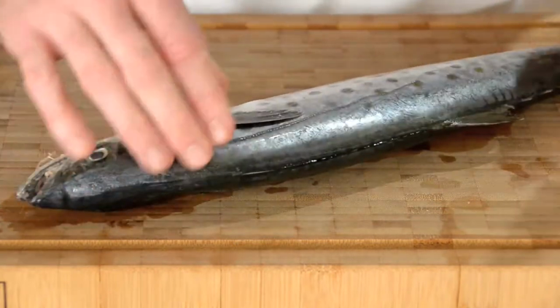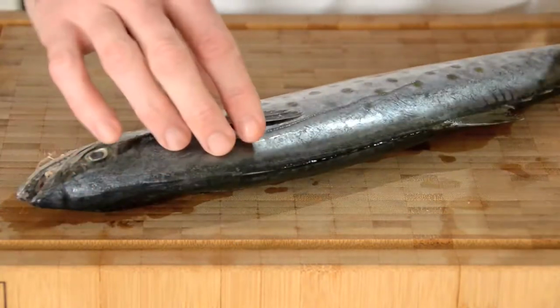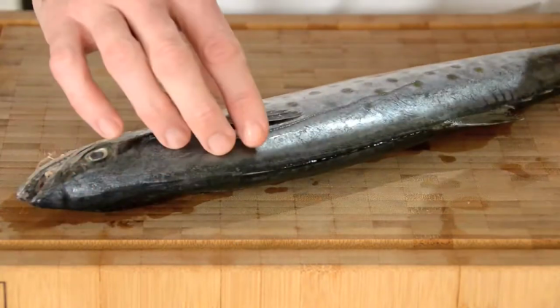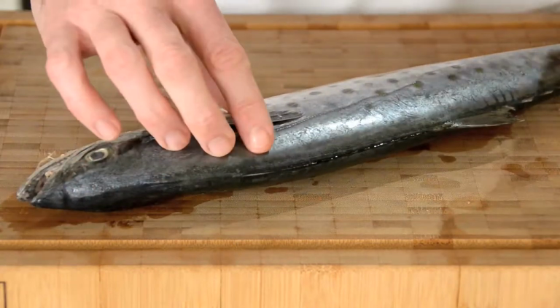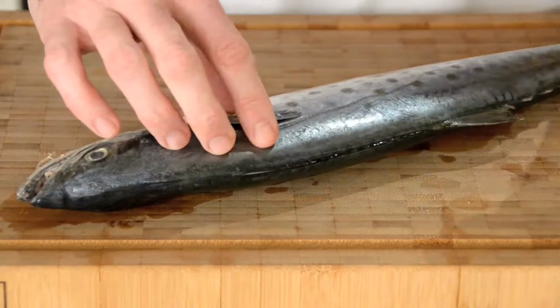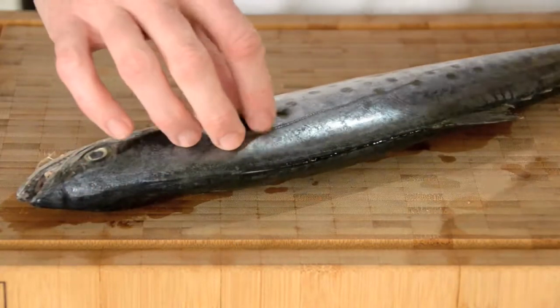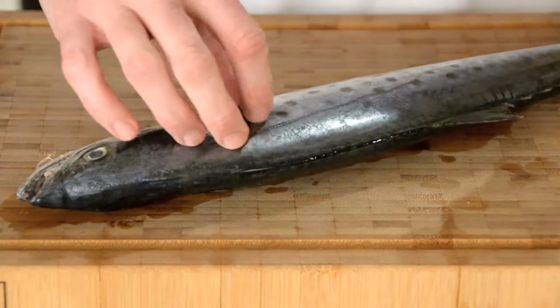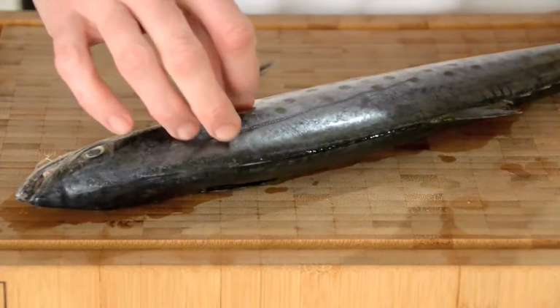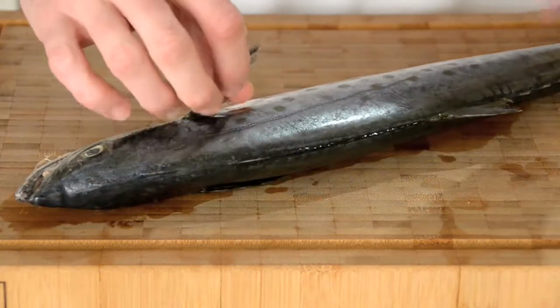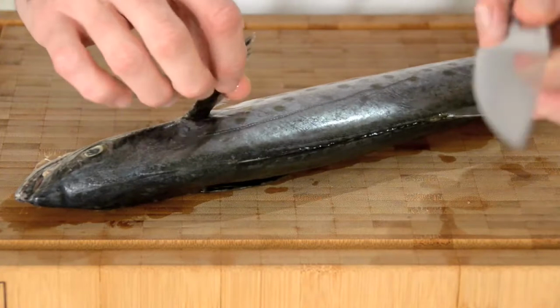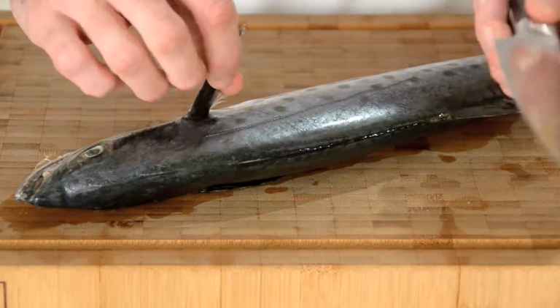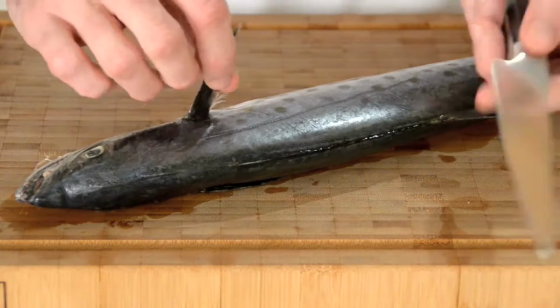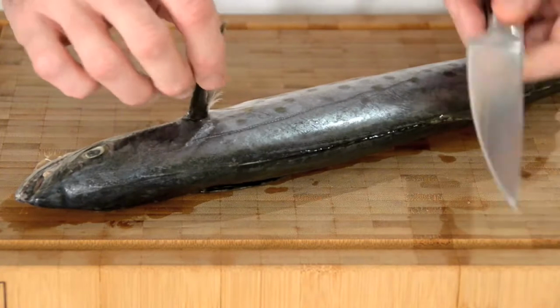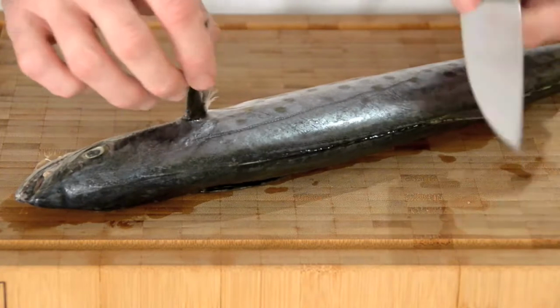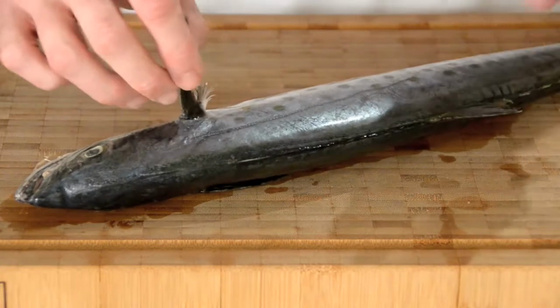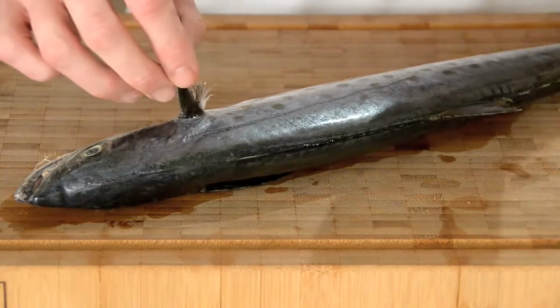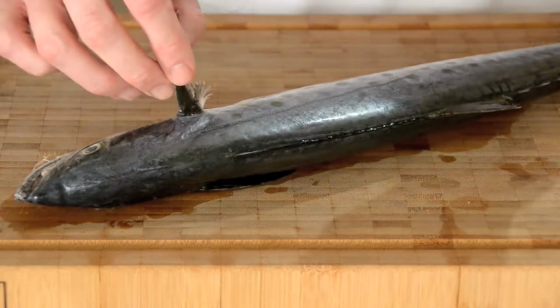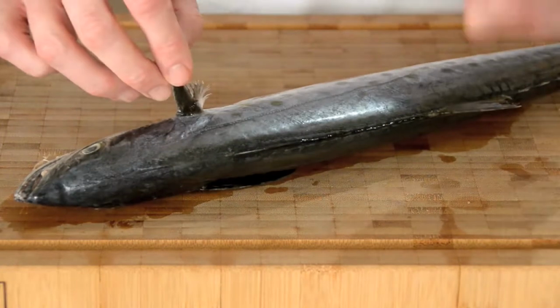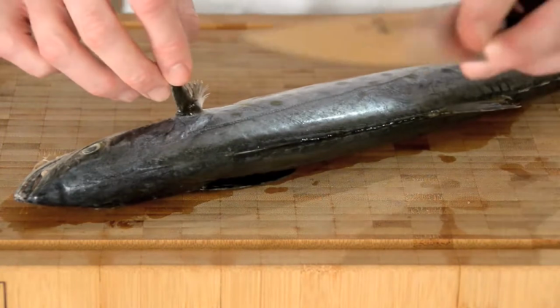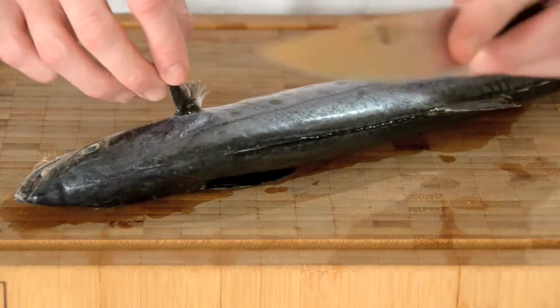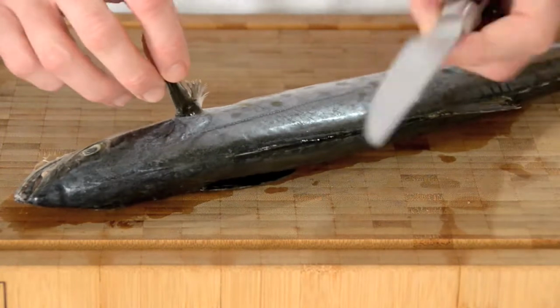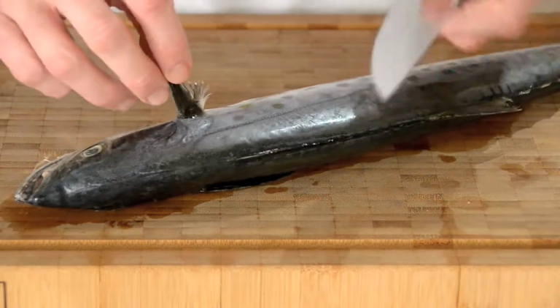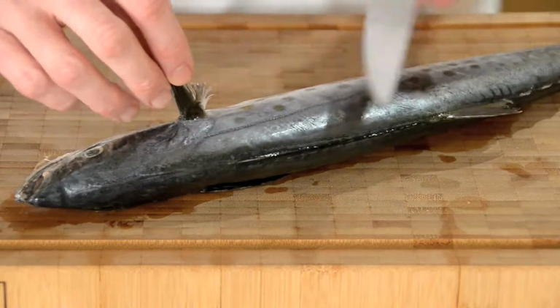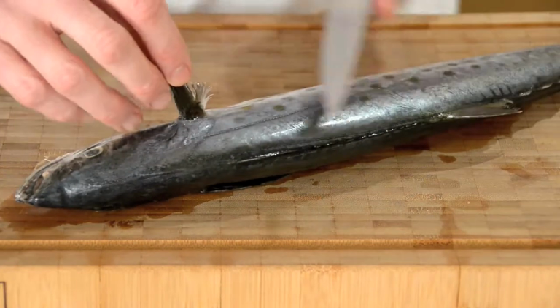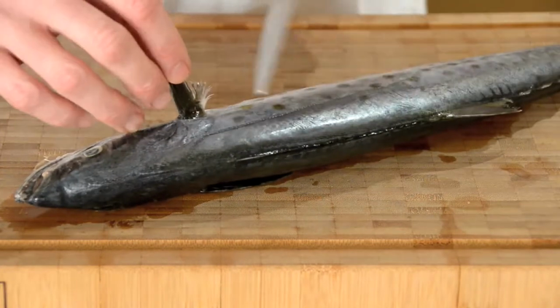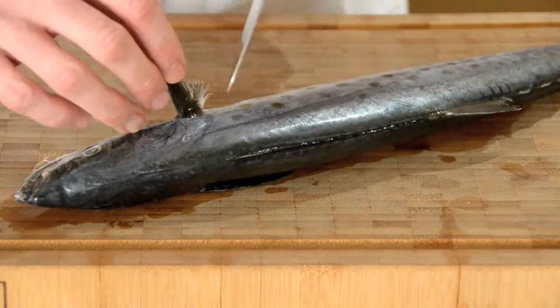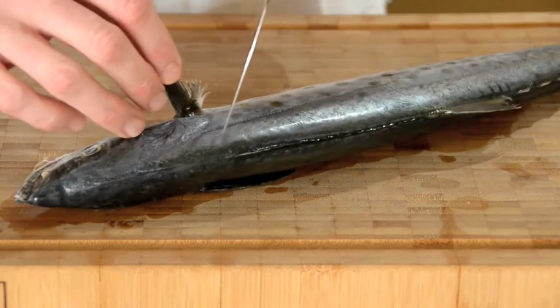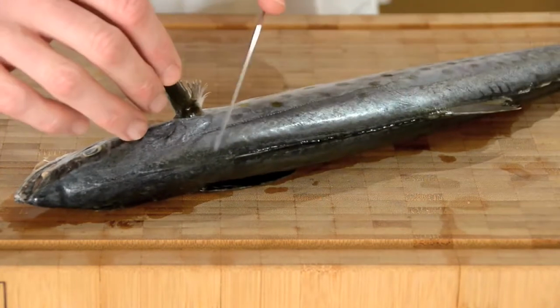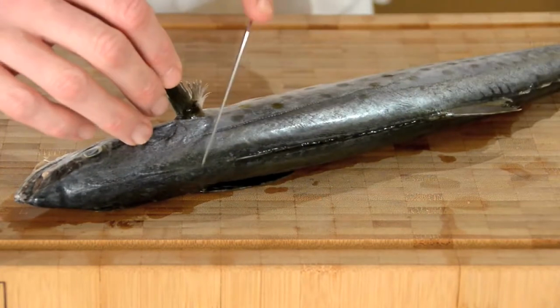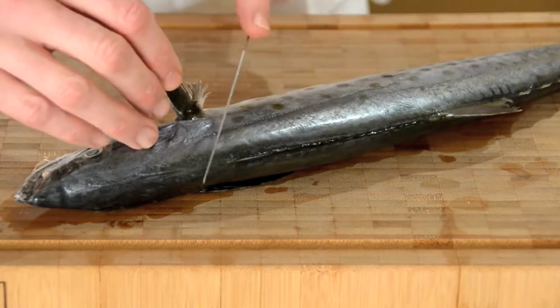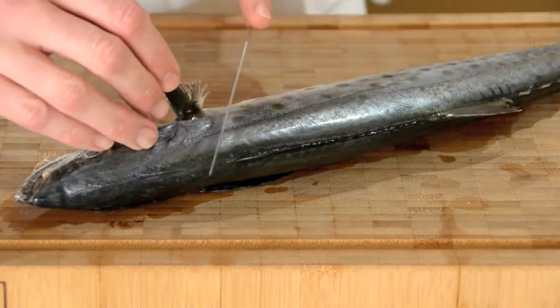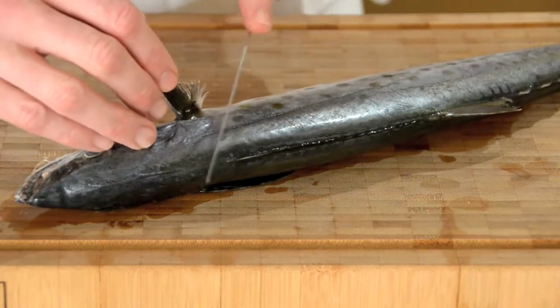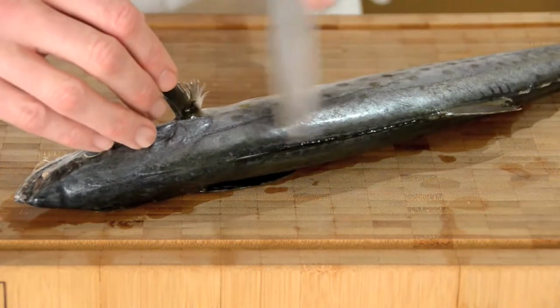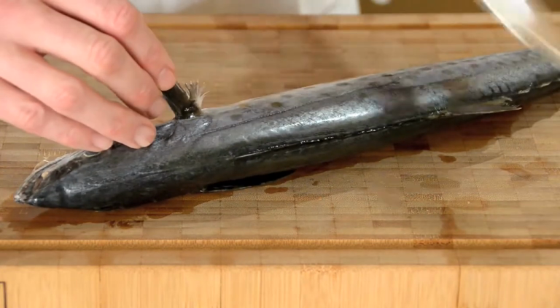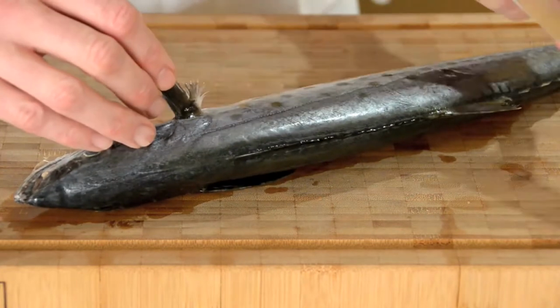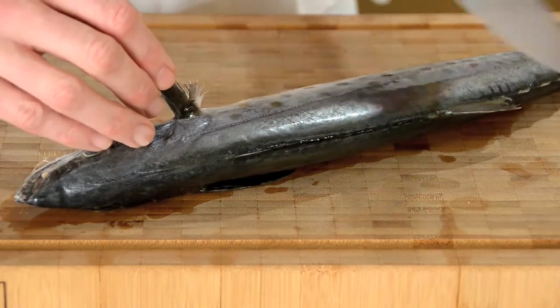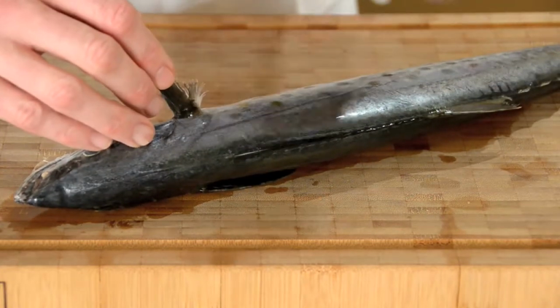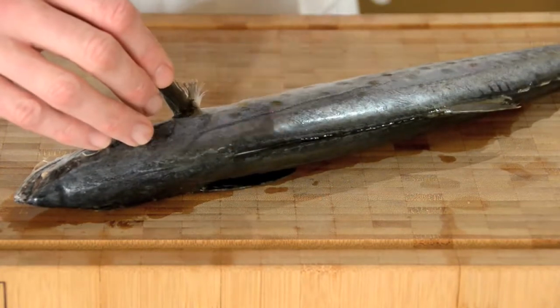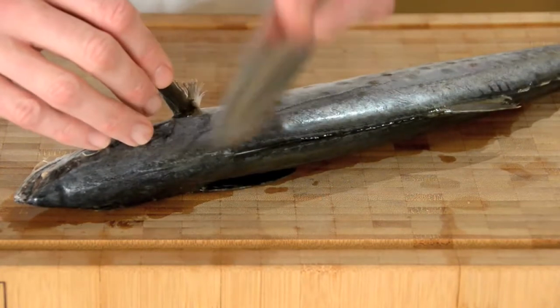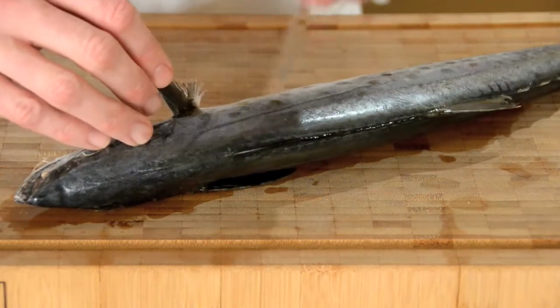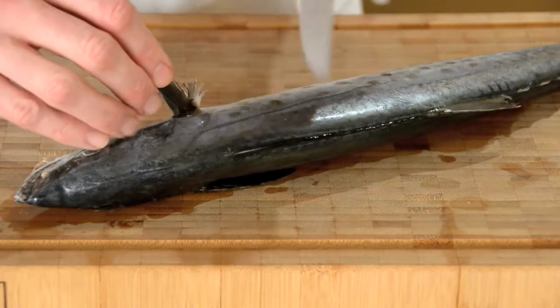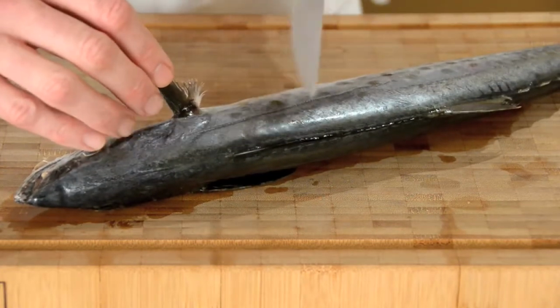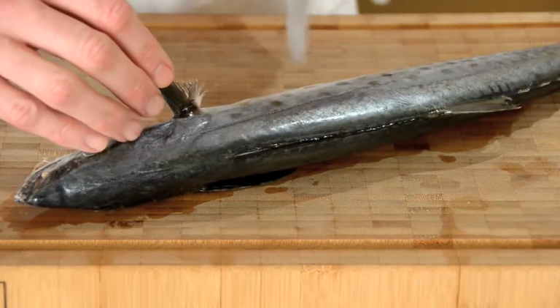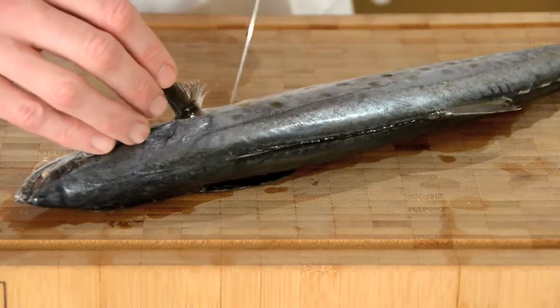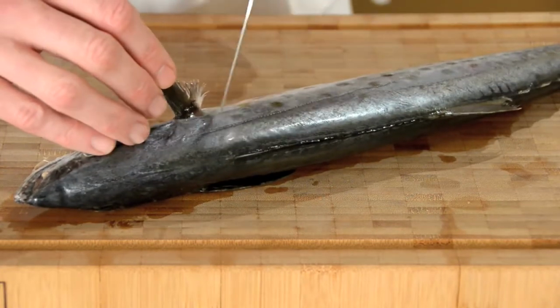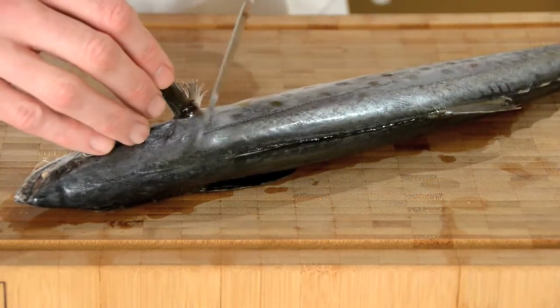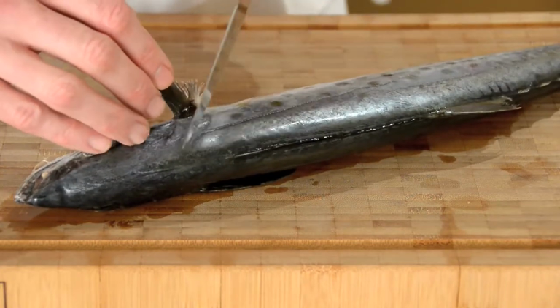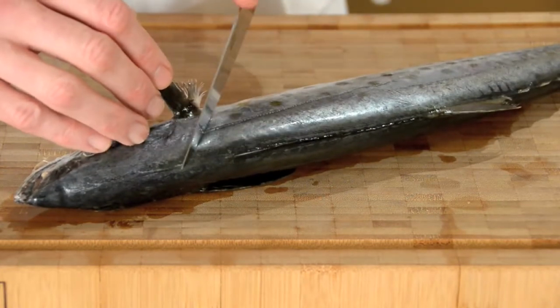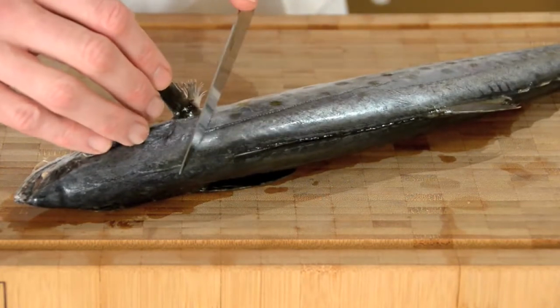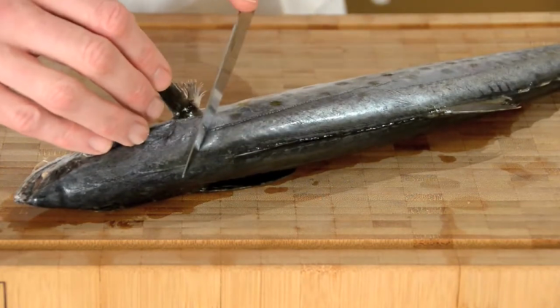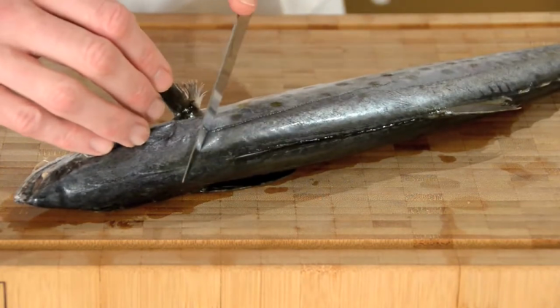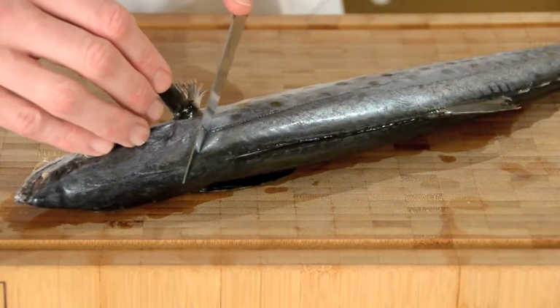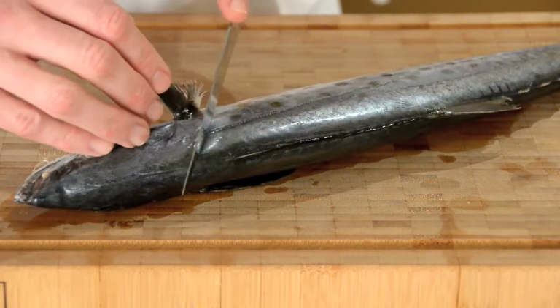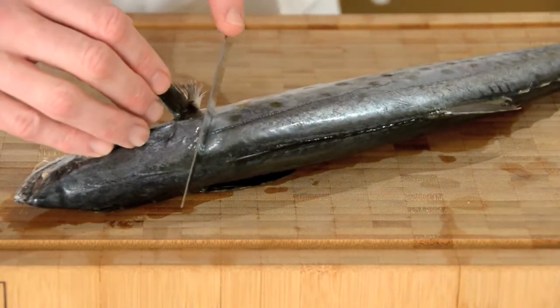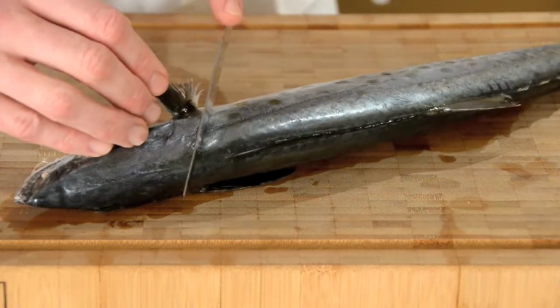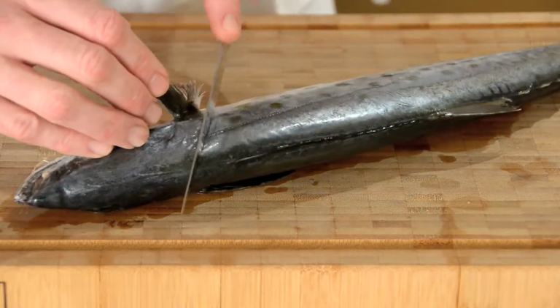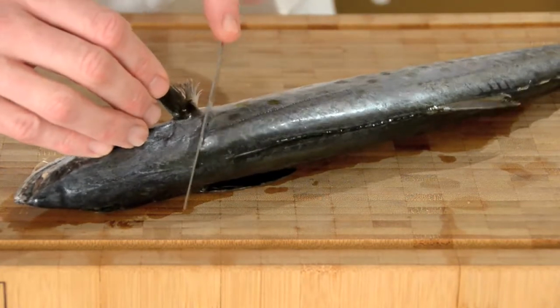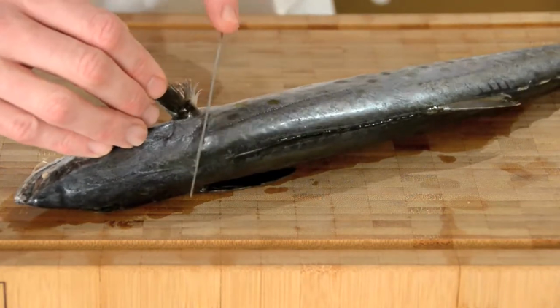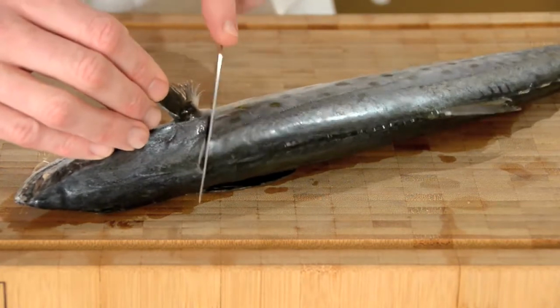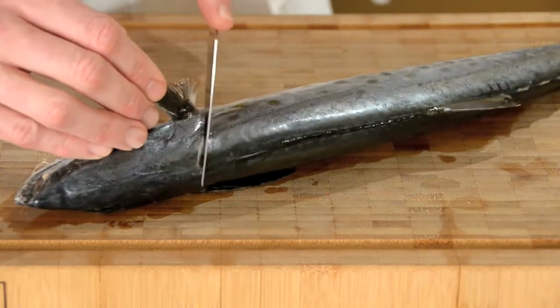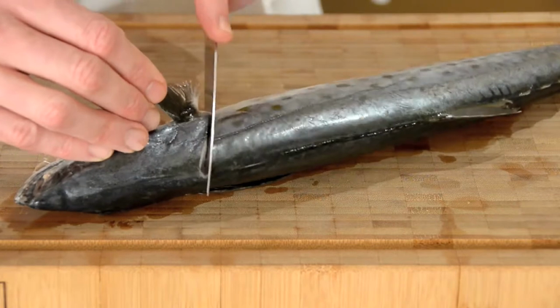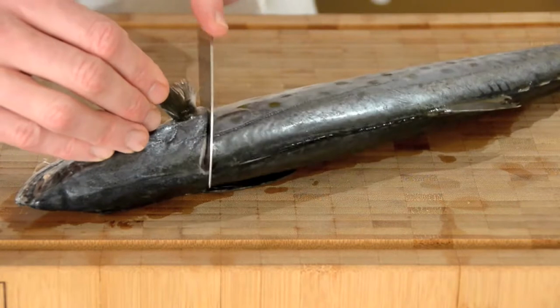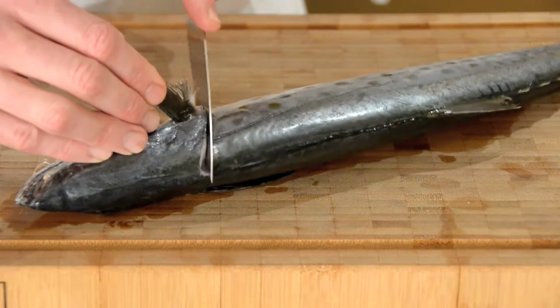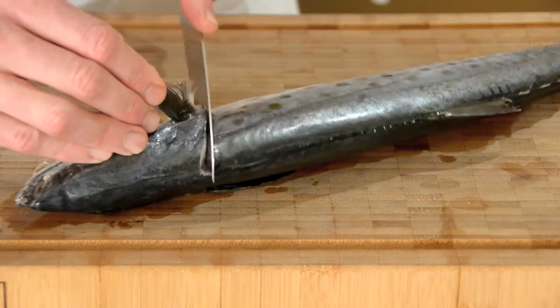Please — most importantly — use a very sharp knife. You will cut yourself less when you use a sharp knife, trust me.